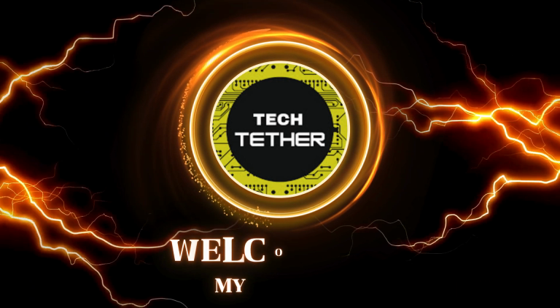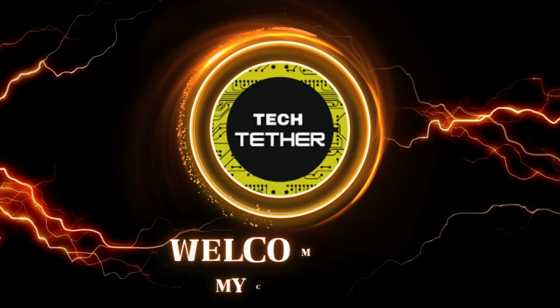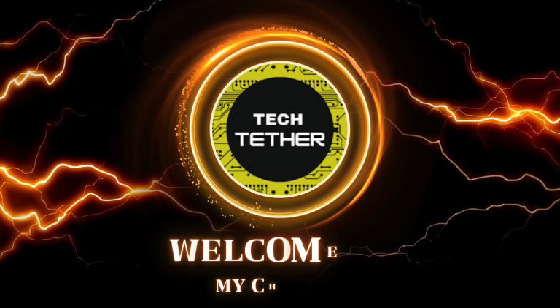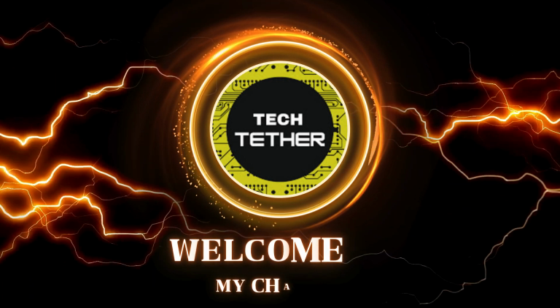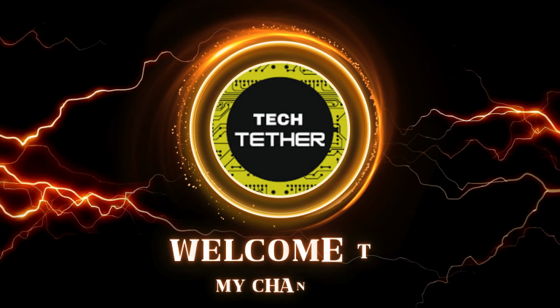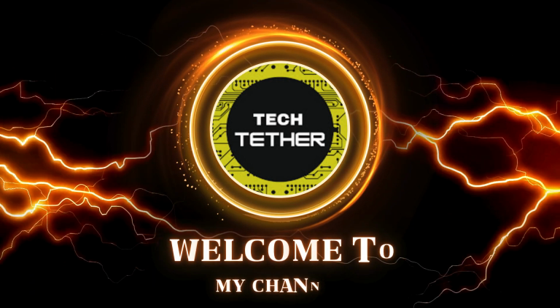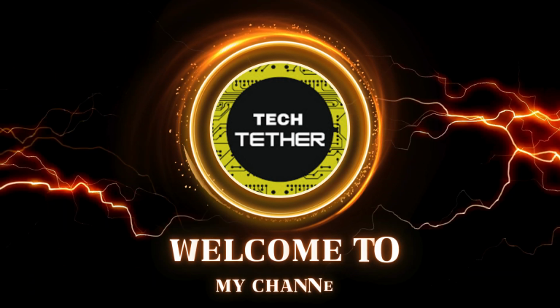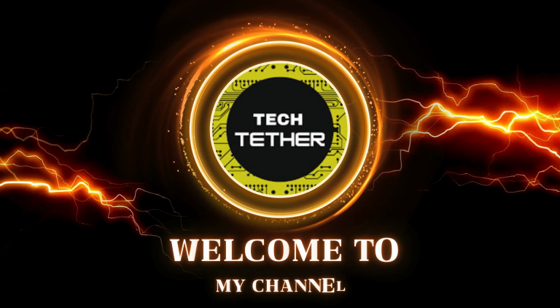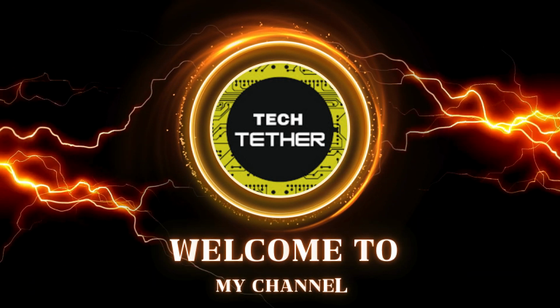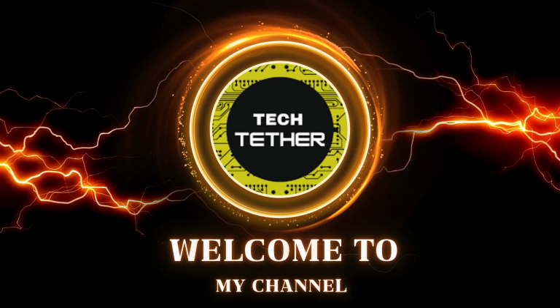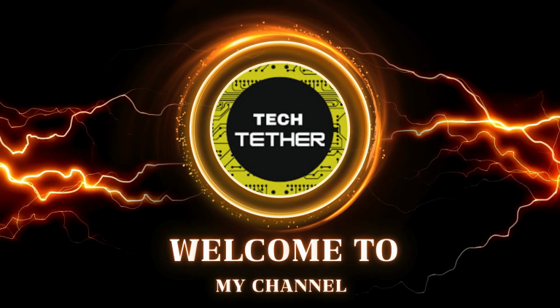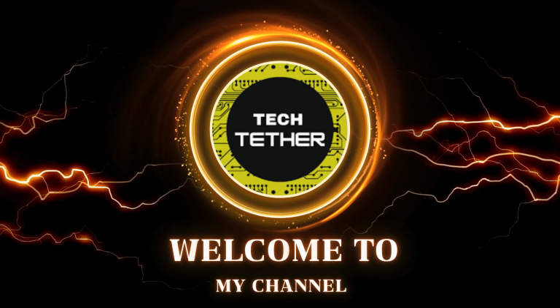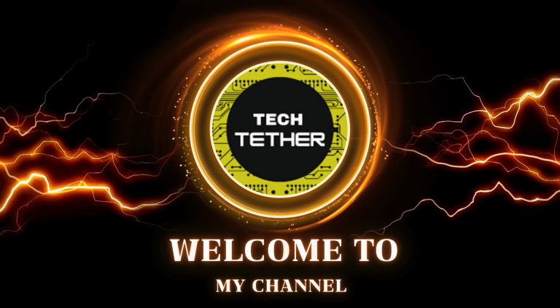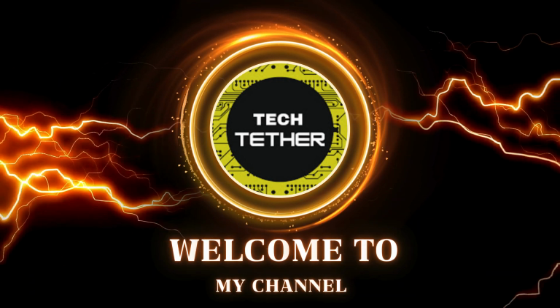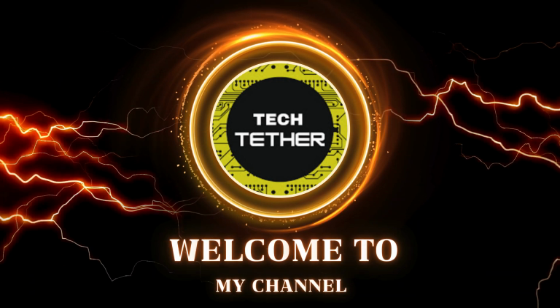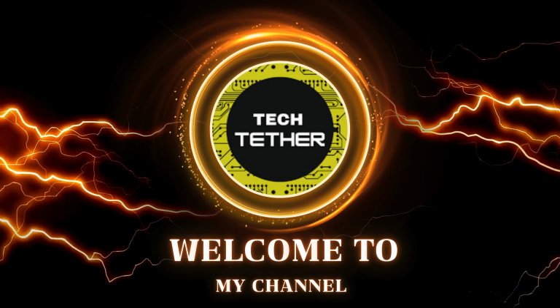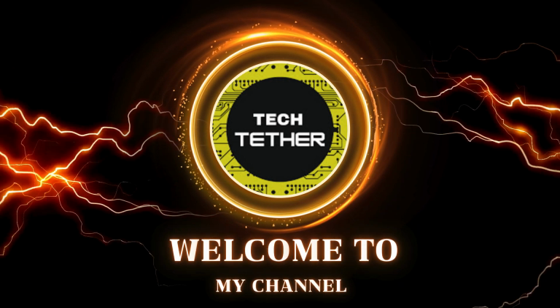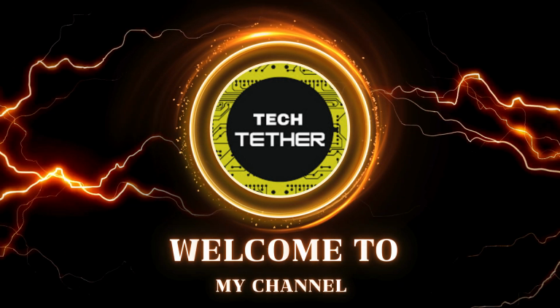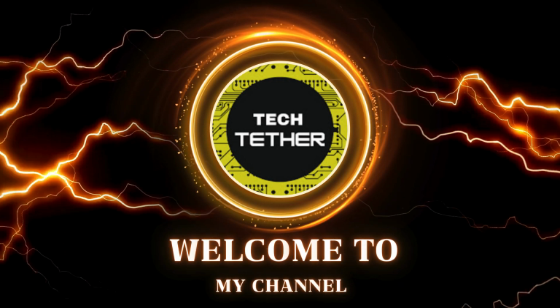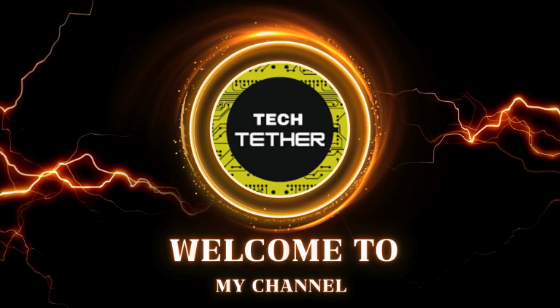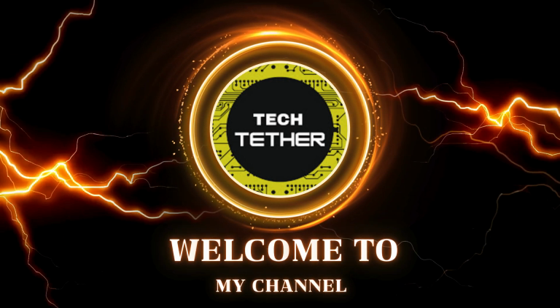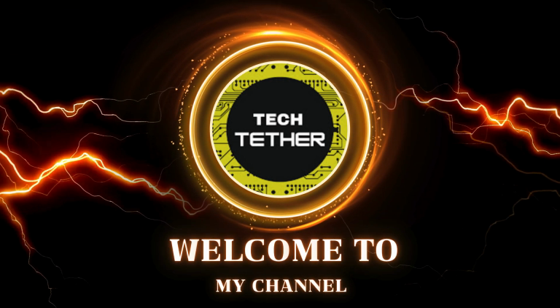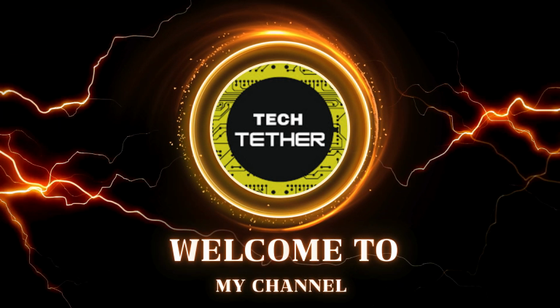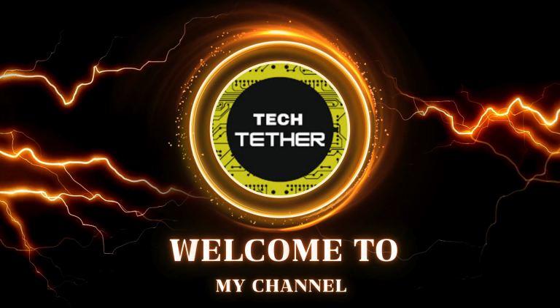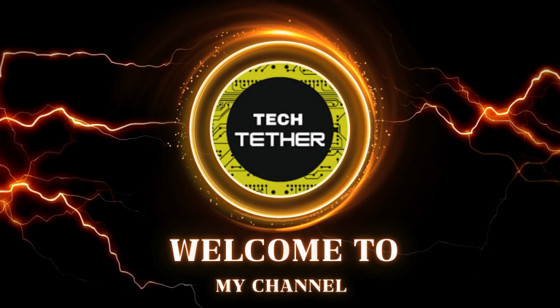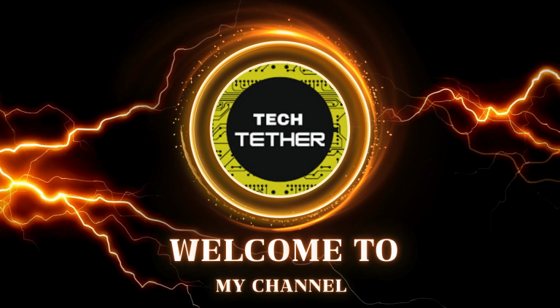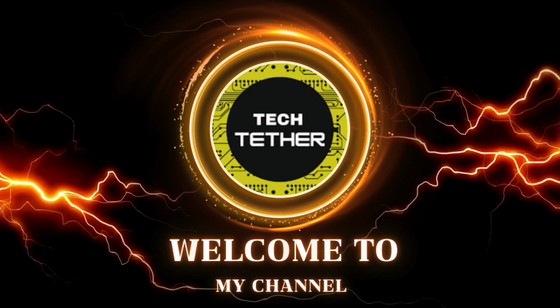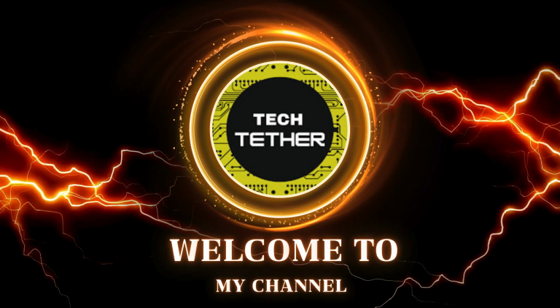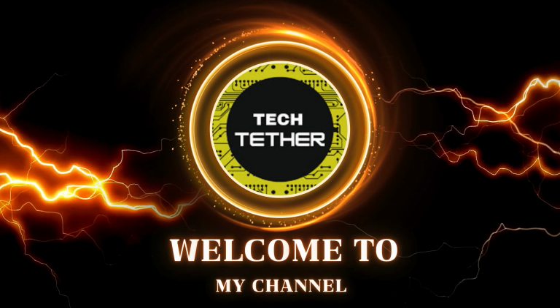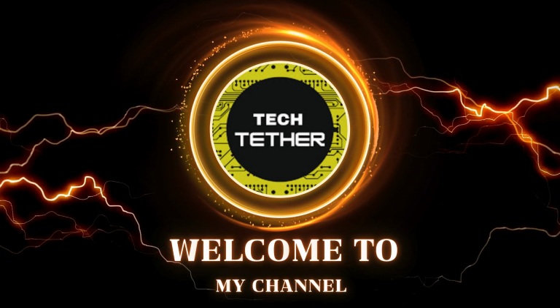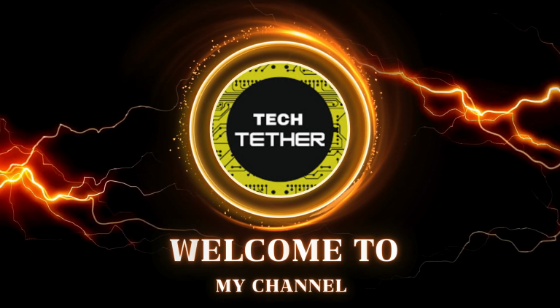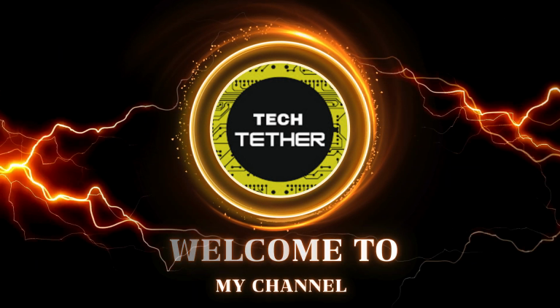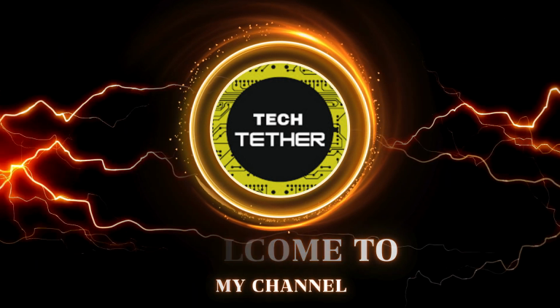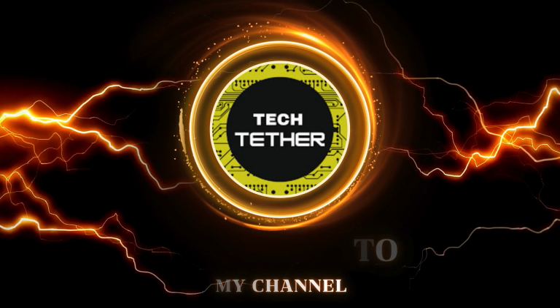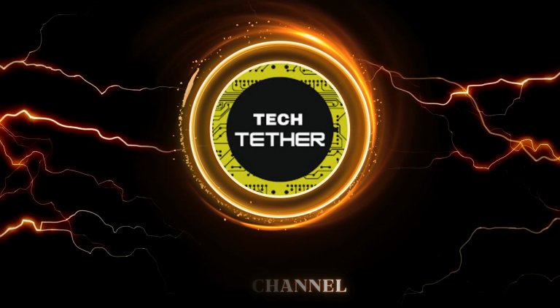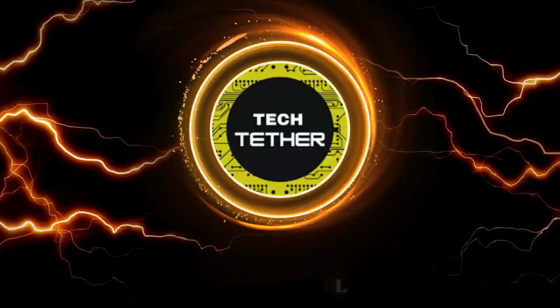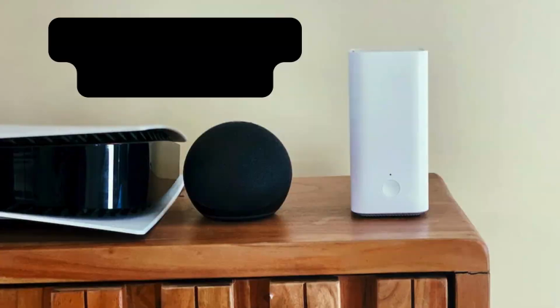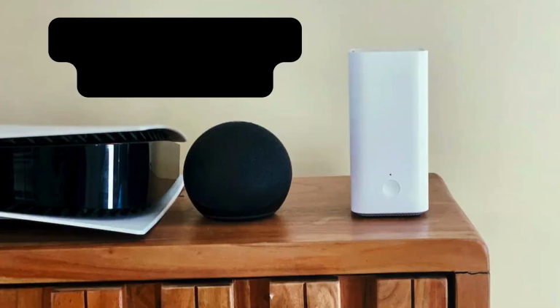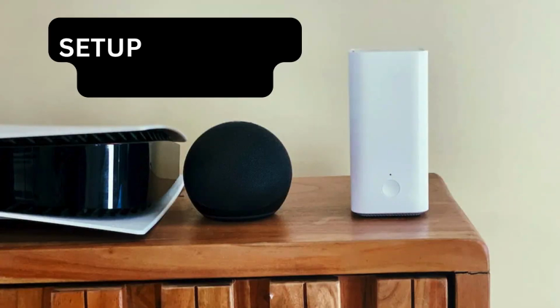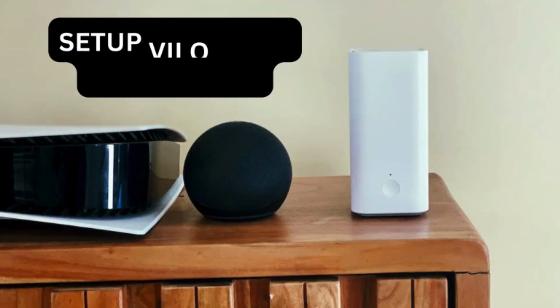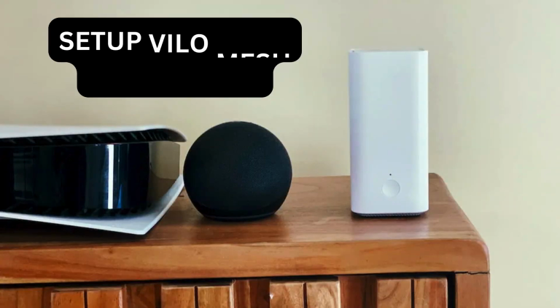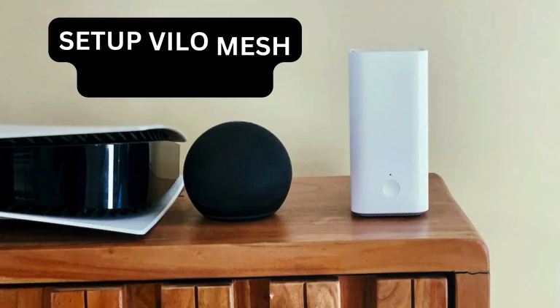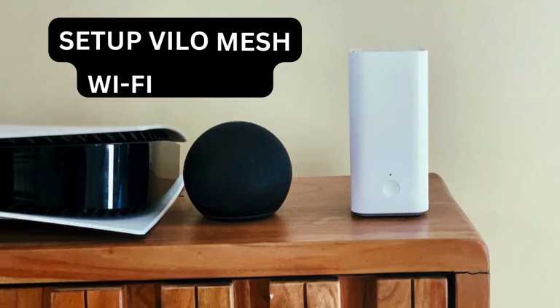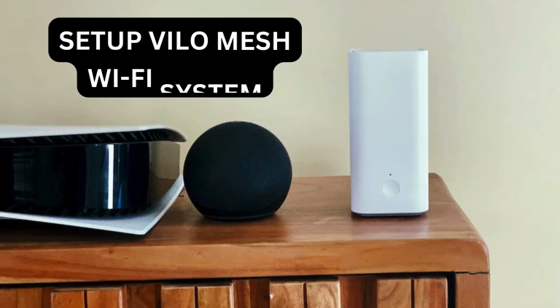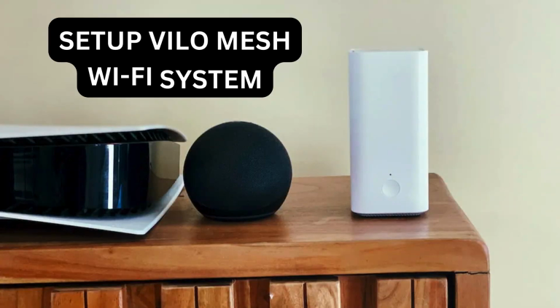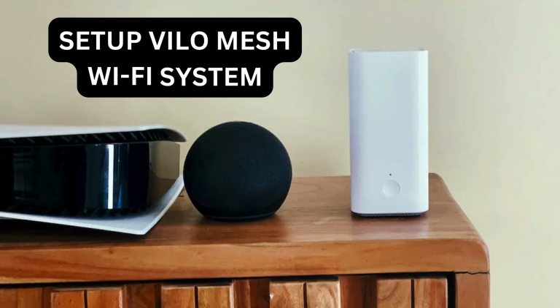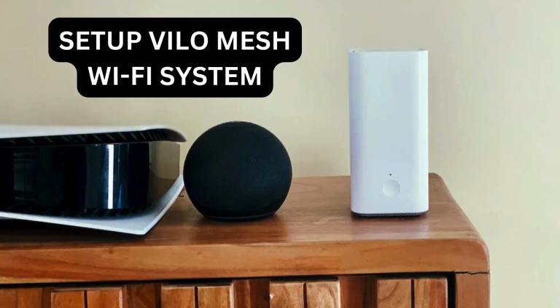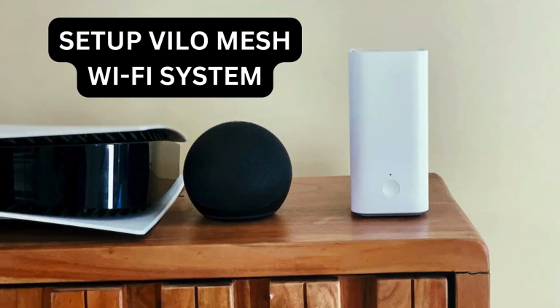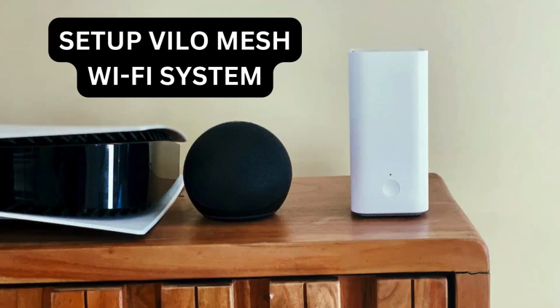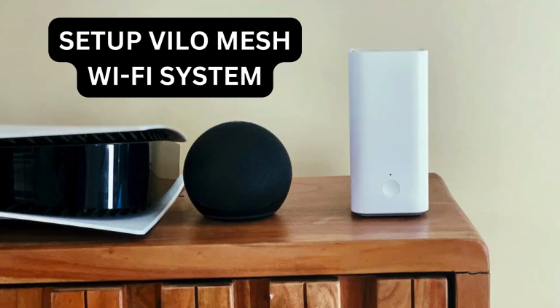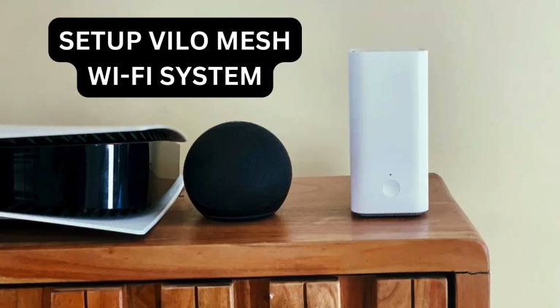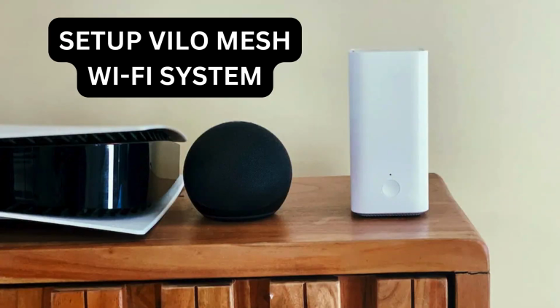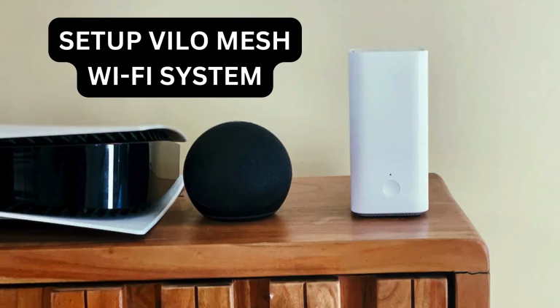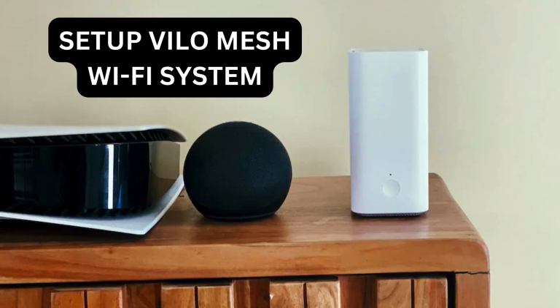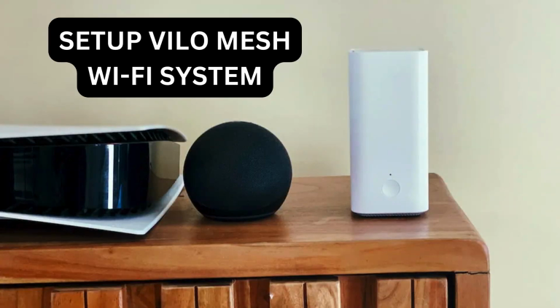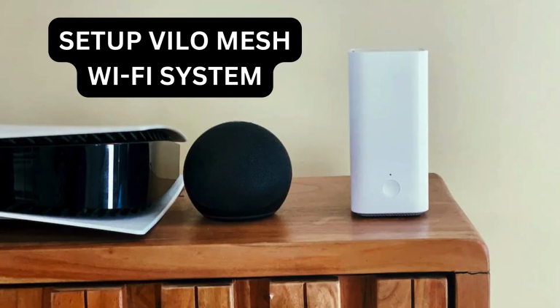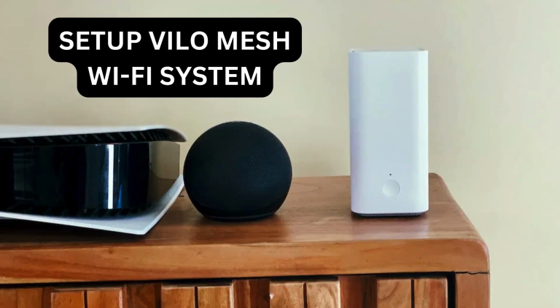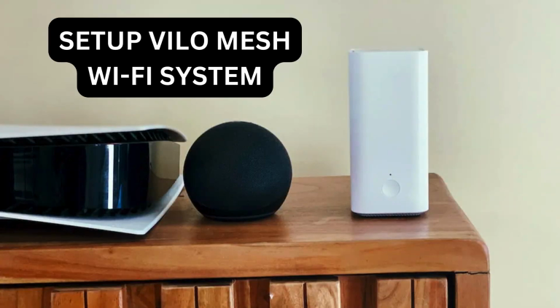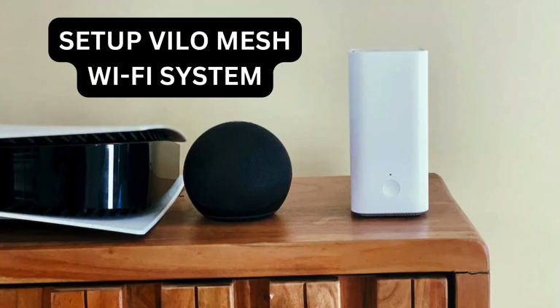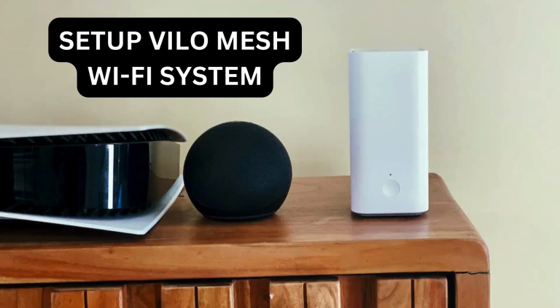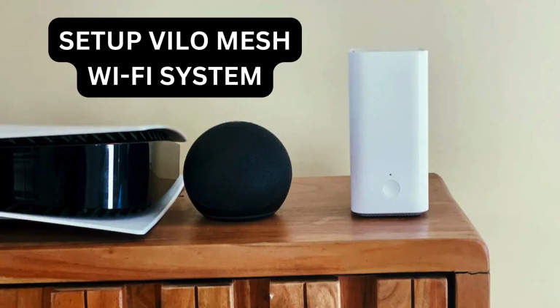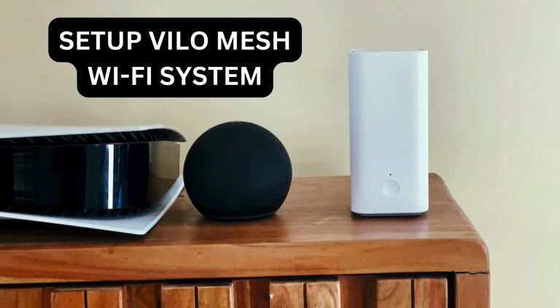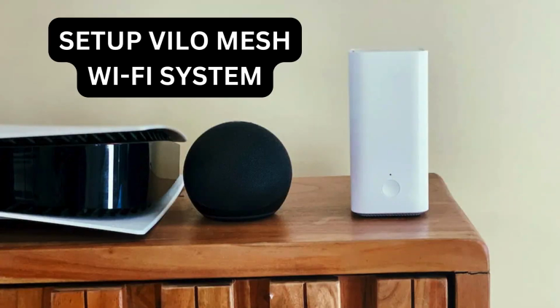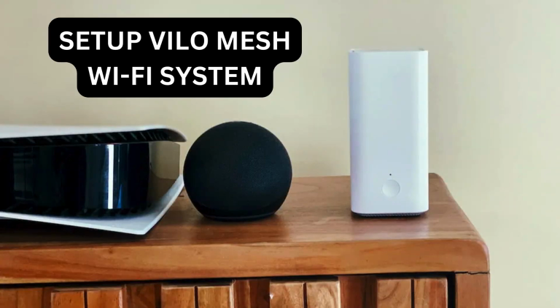Welcome to my channel. In this video, I'll show you how to set up the Vilo mesh Wi-Fi system.